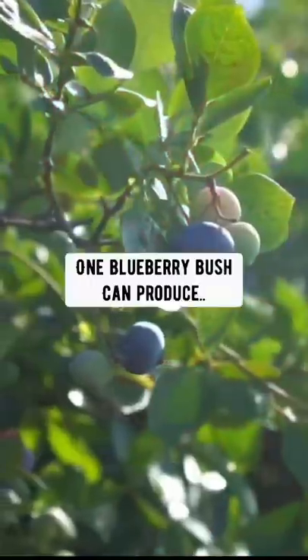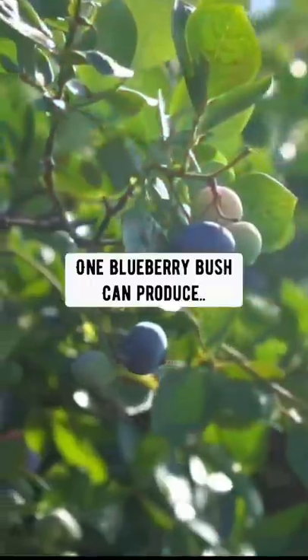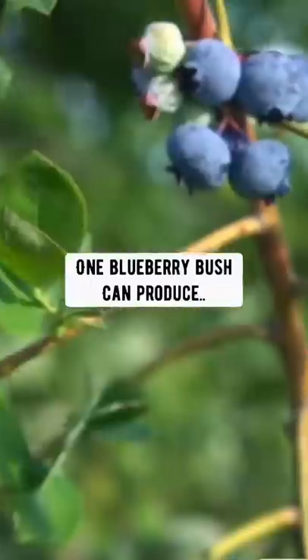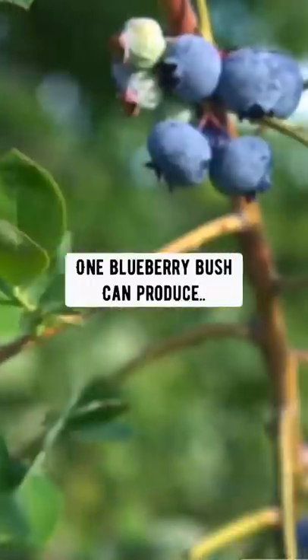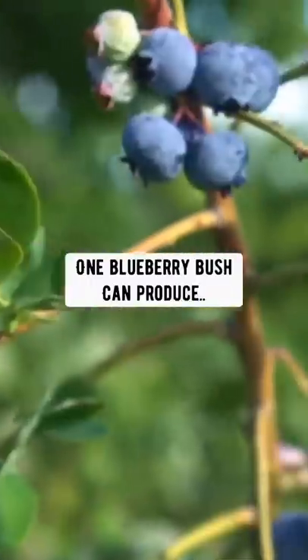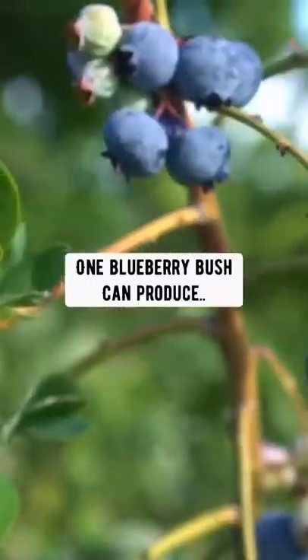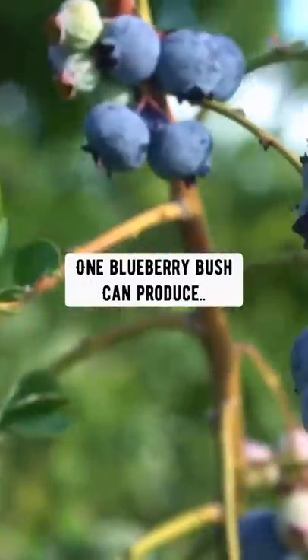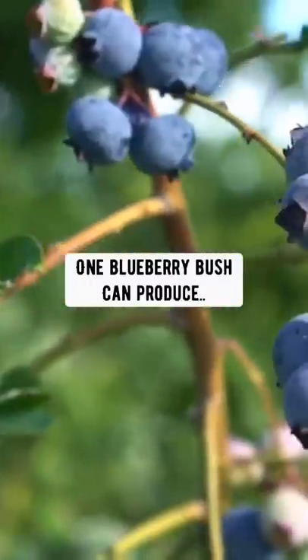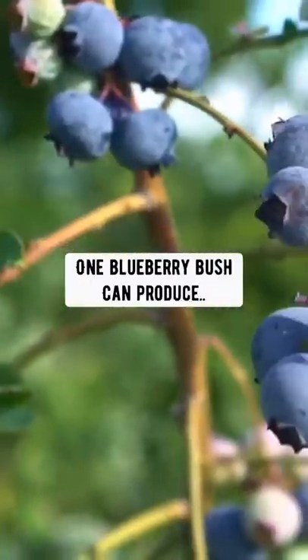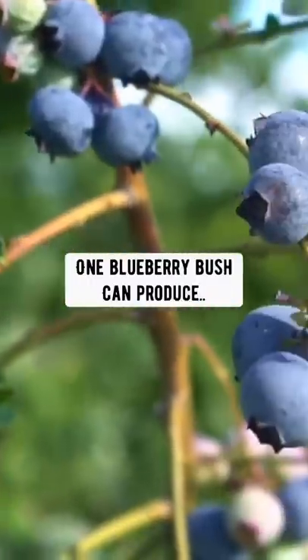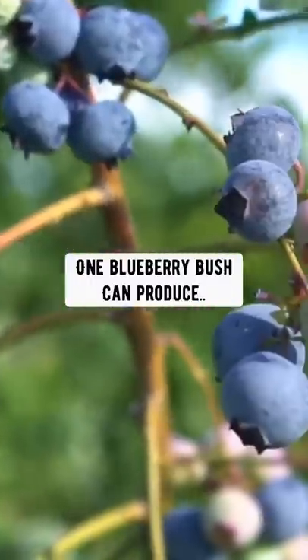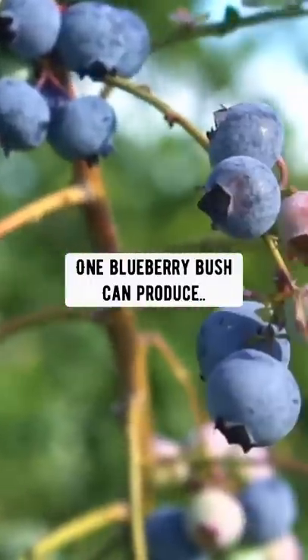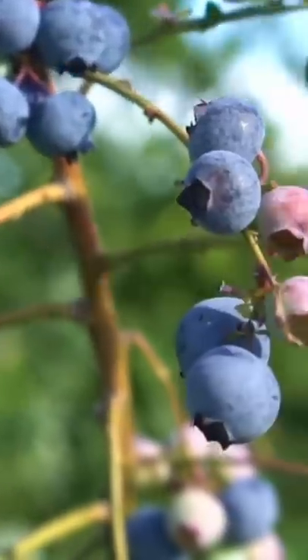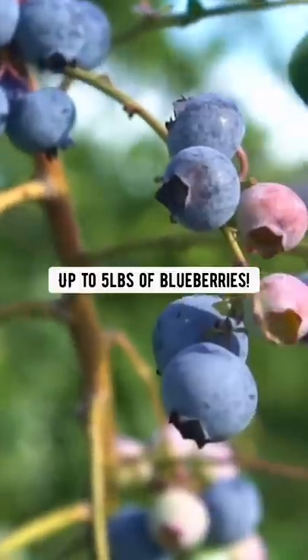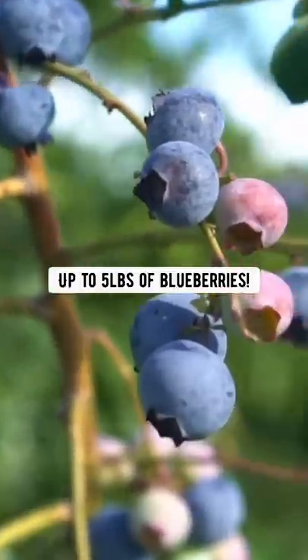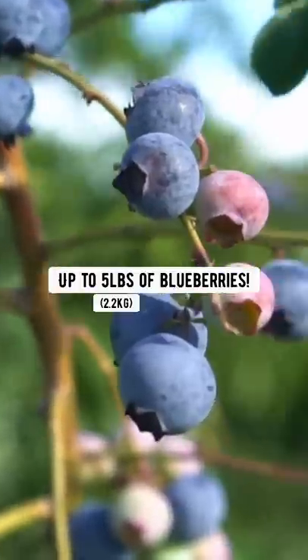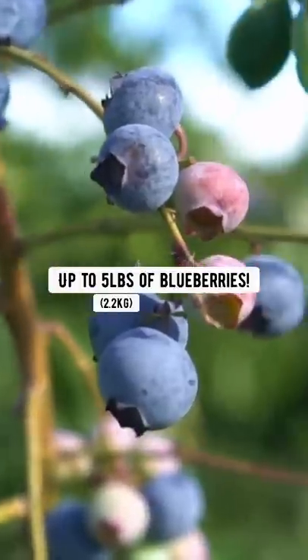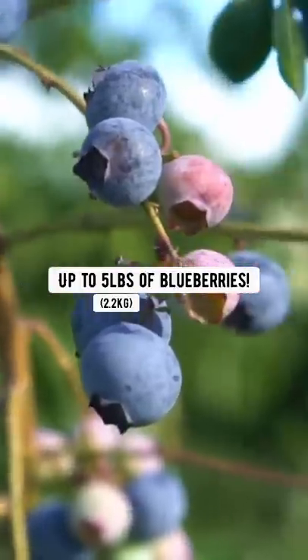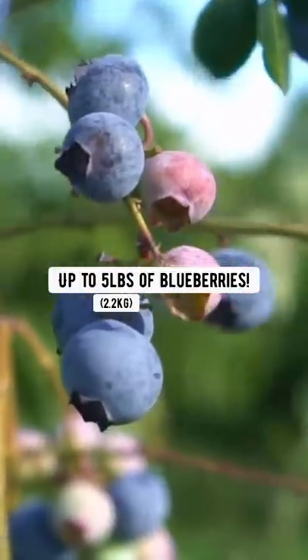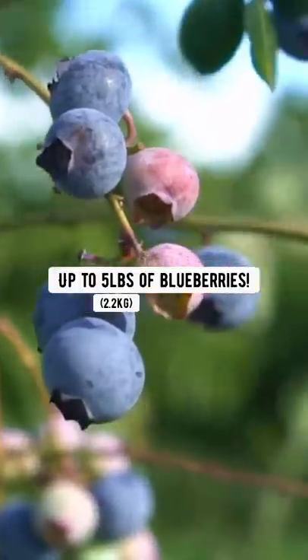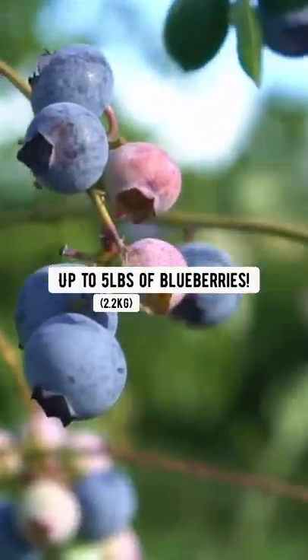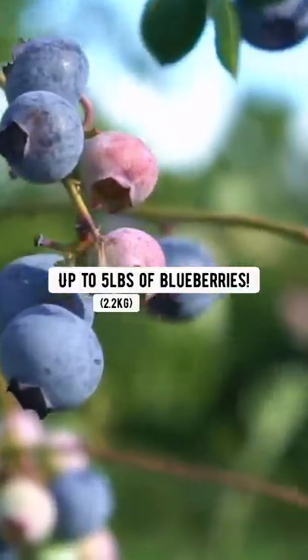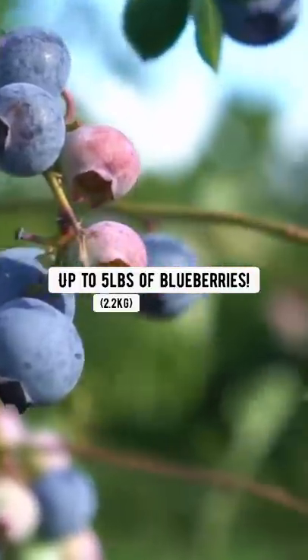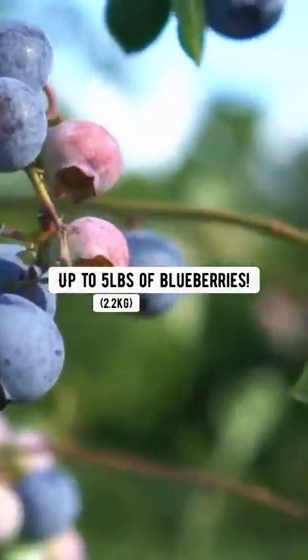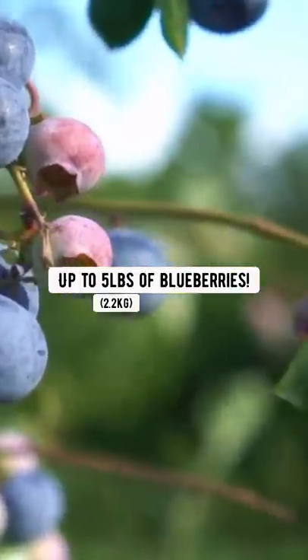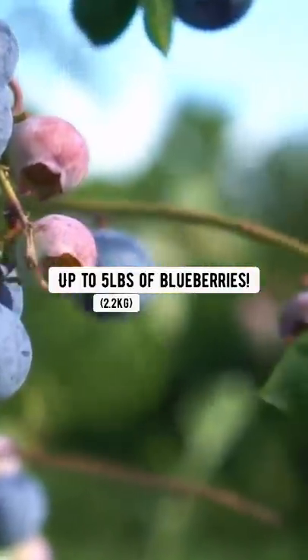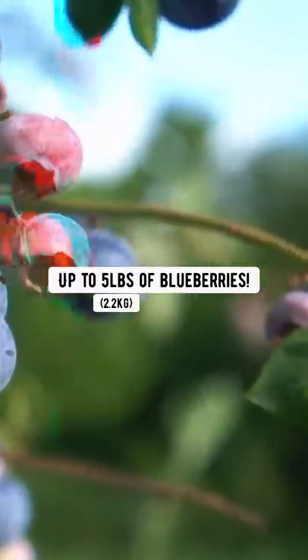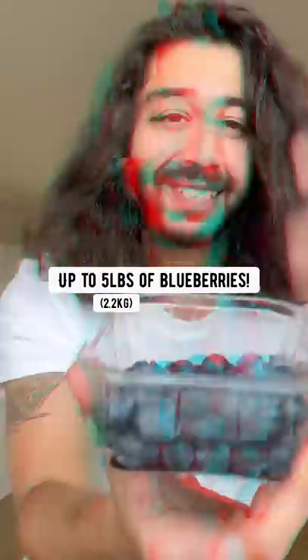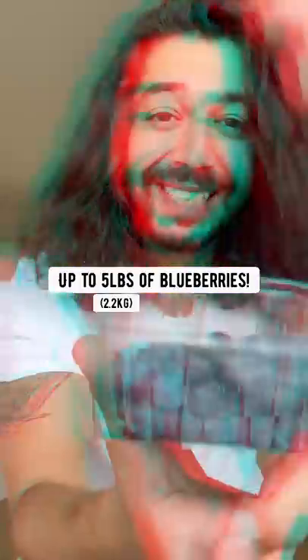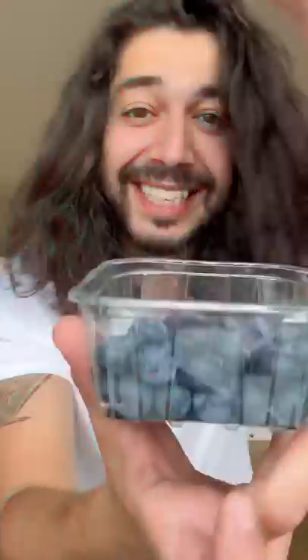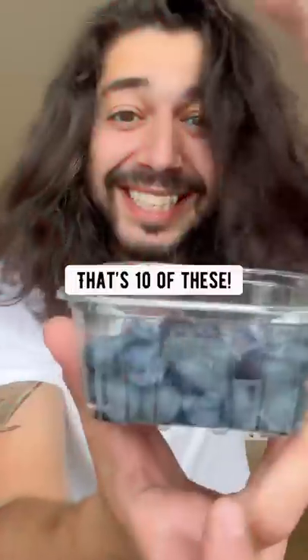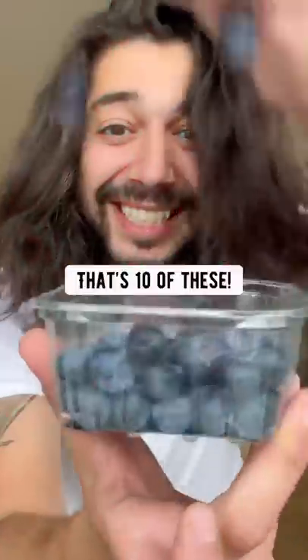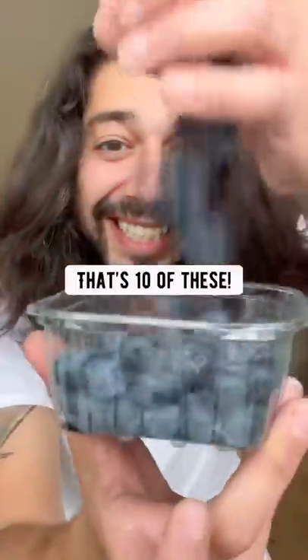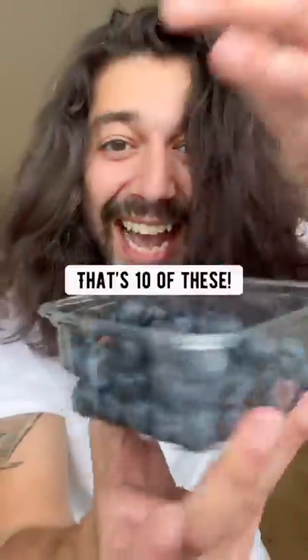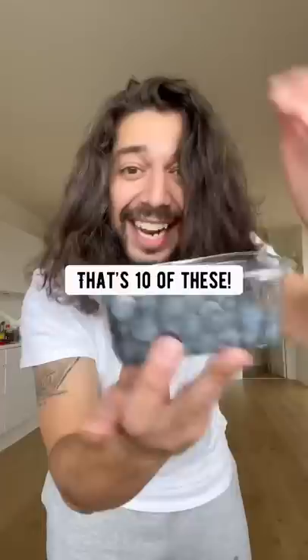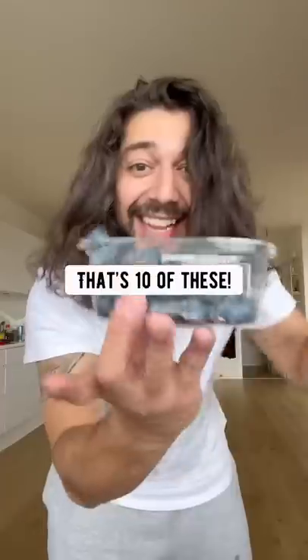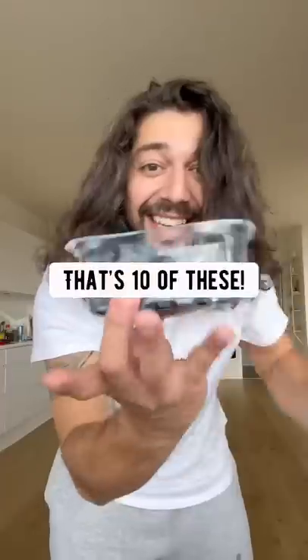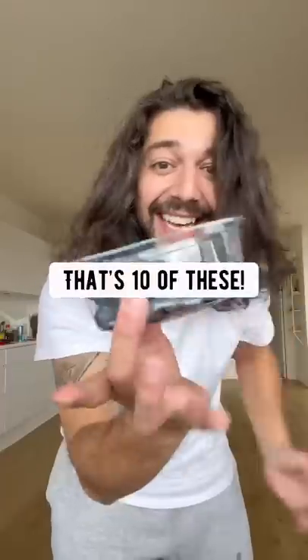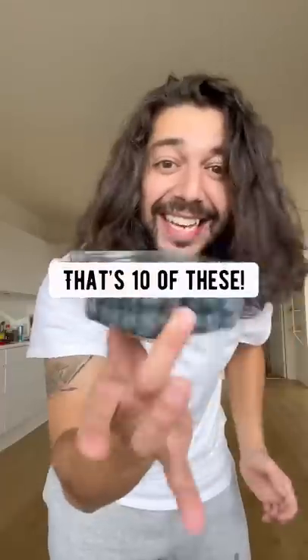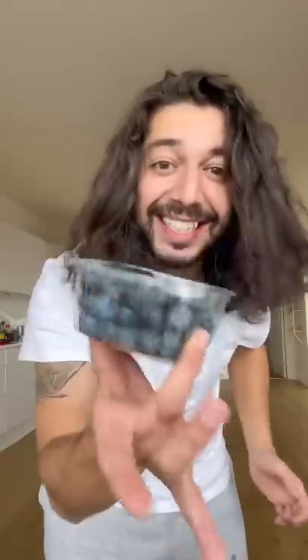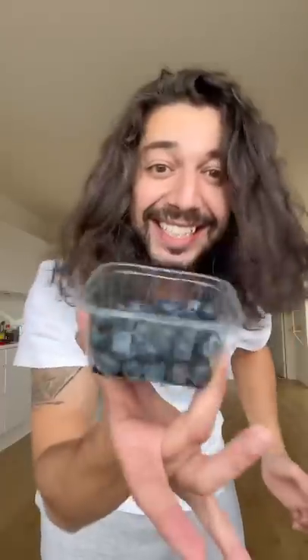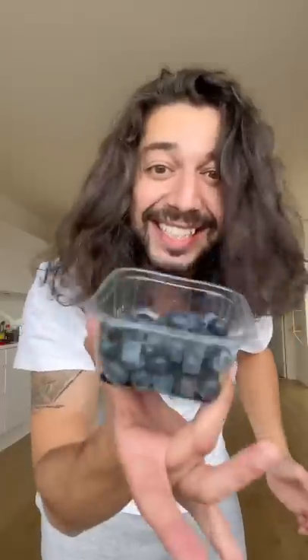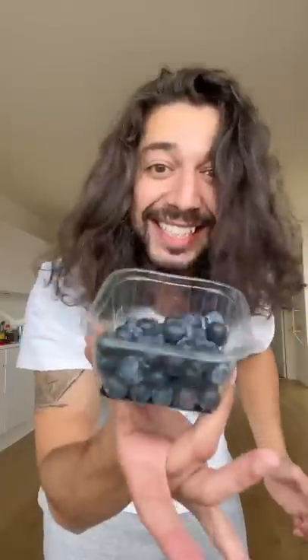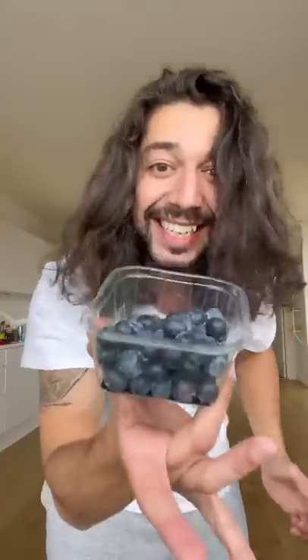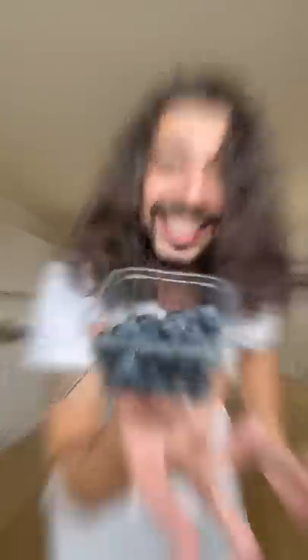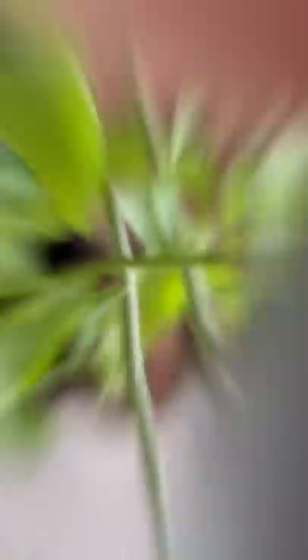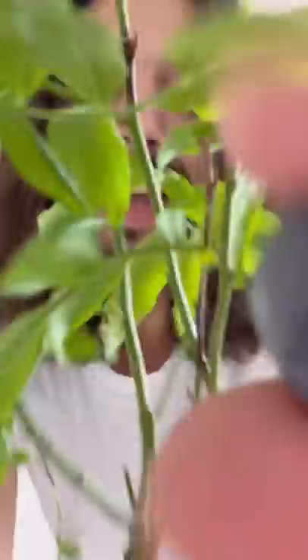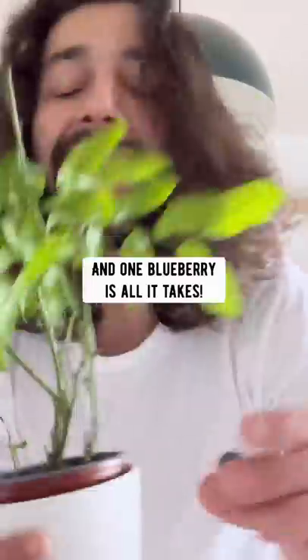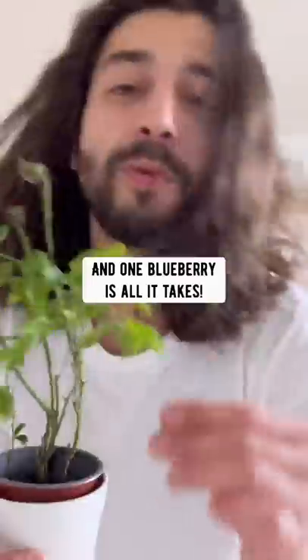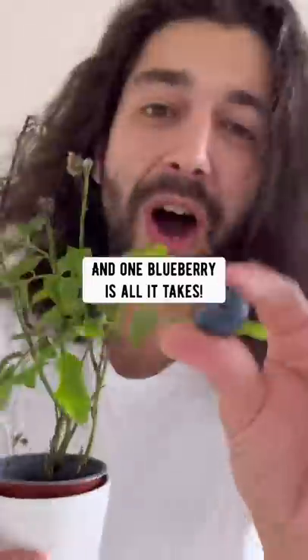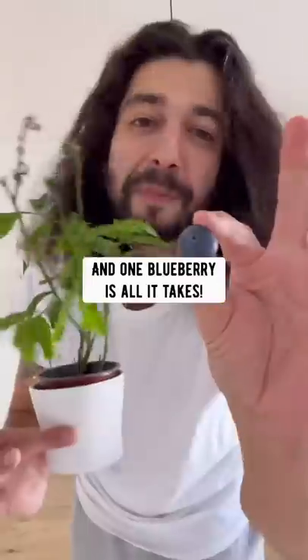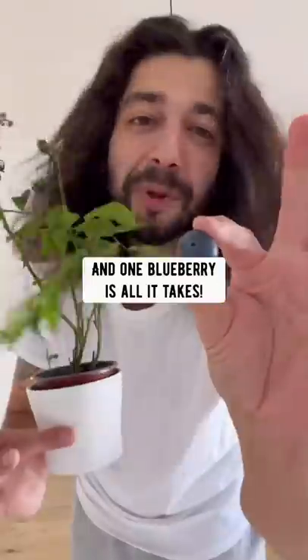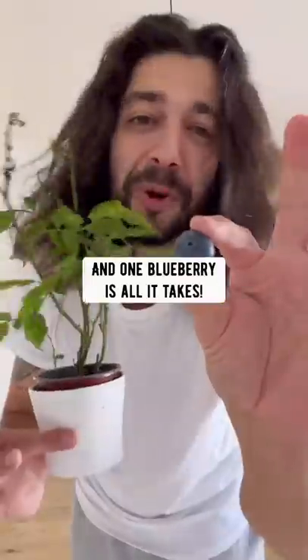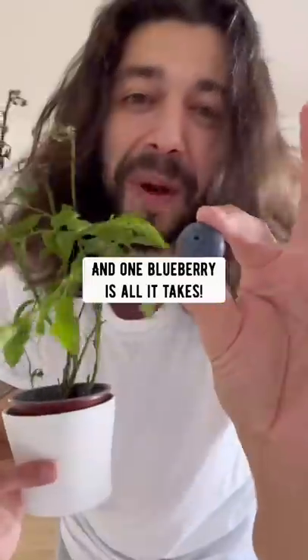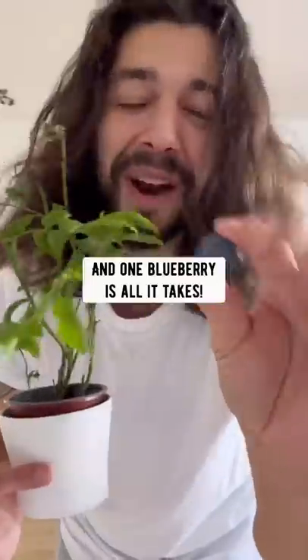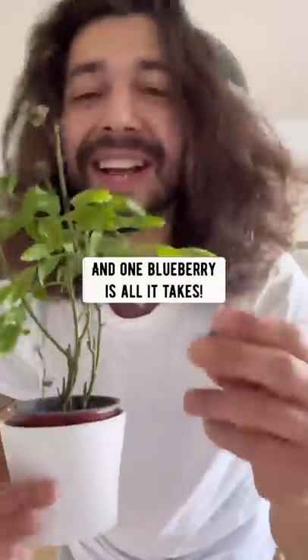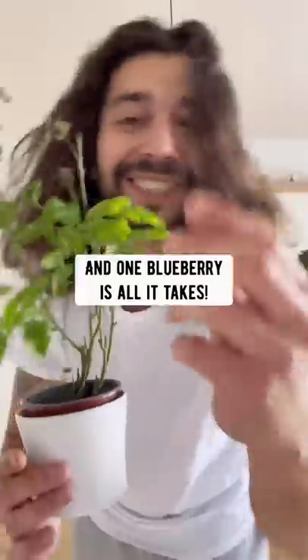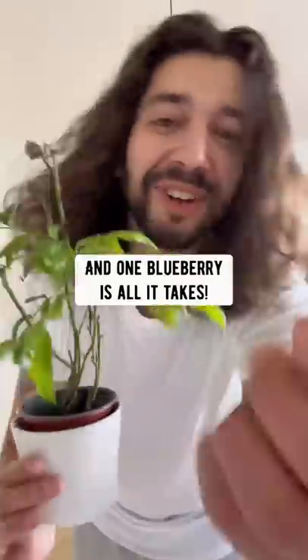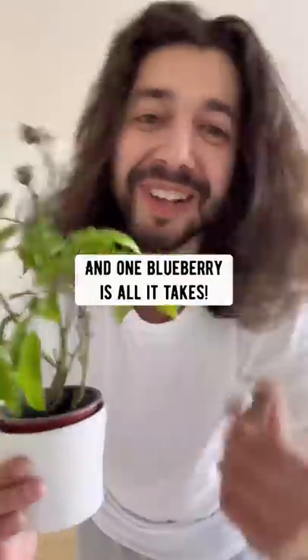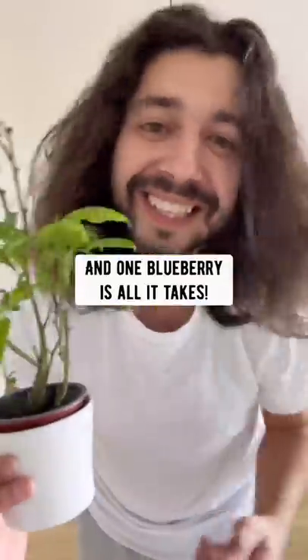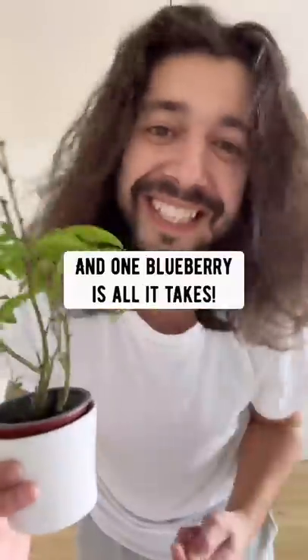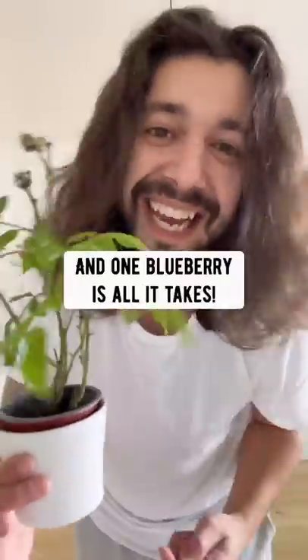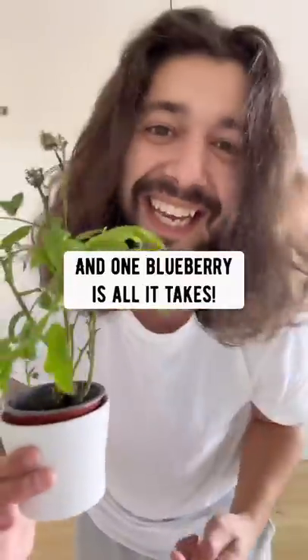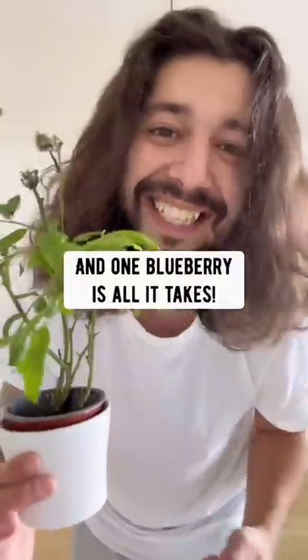One blueberry bush can produce up to 5 pounds of blueberries — that's 10 of these. And one blueberry is all it takes.